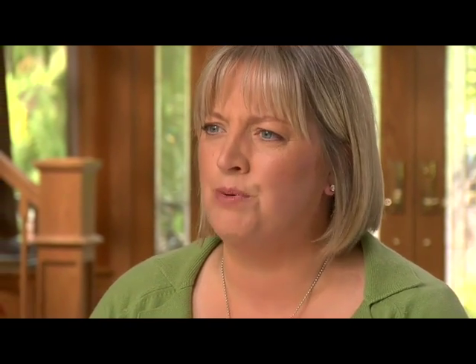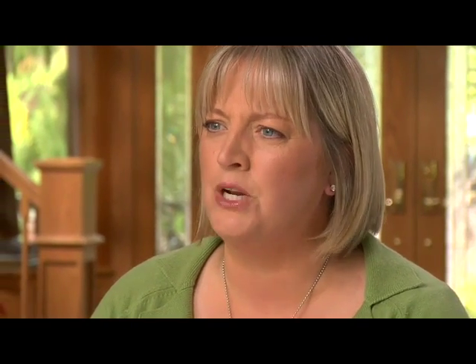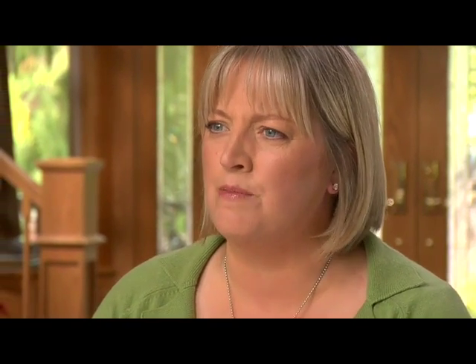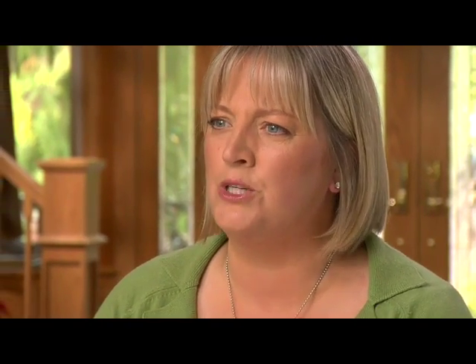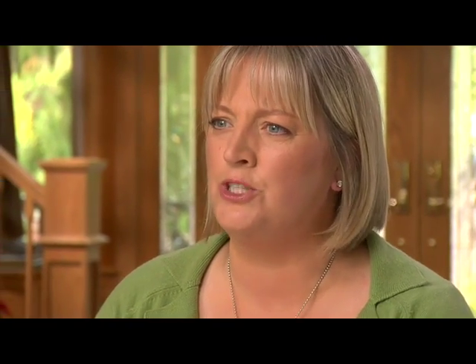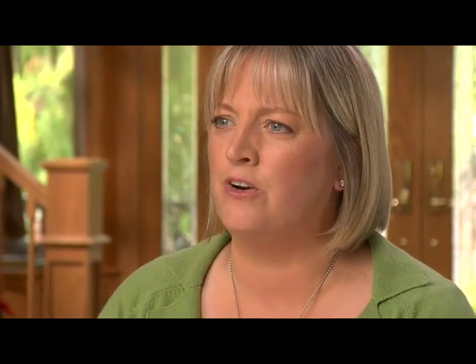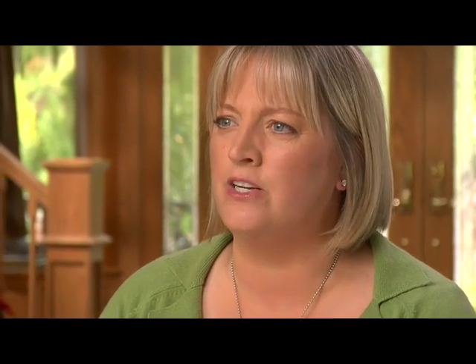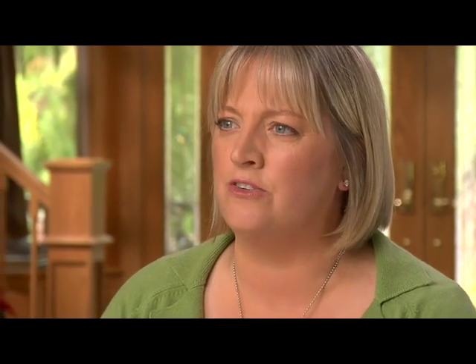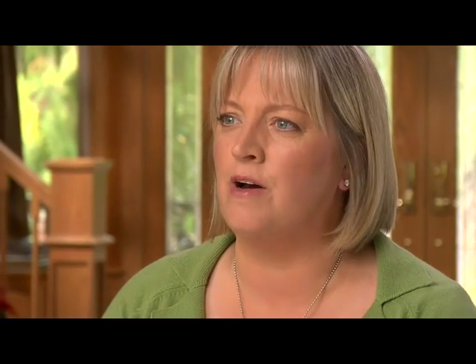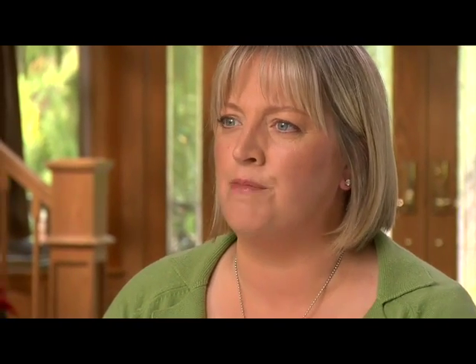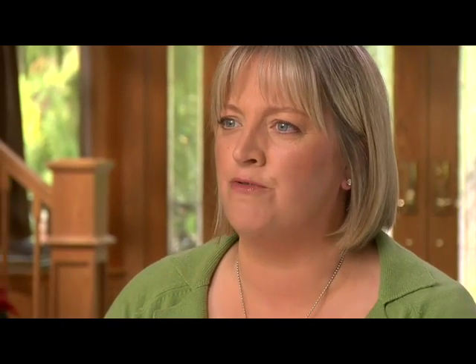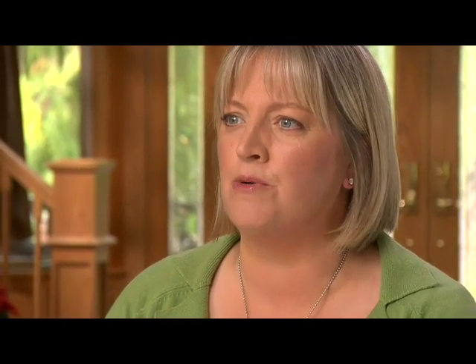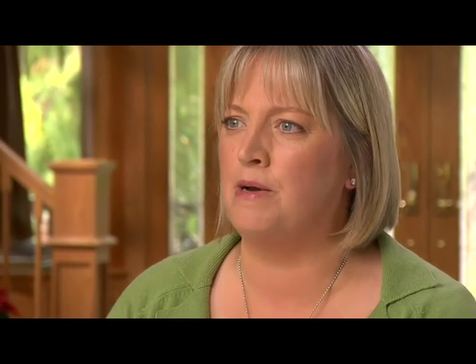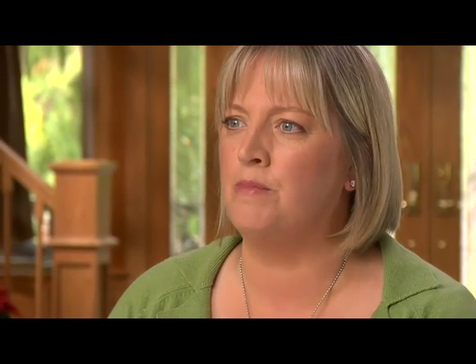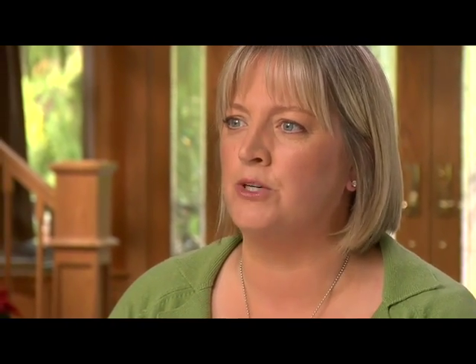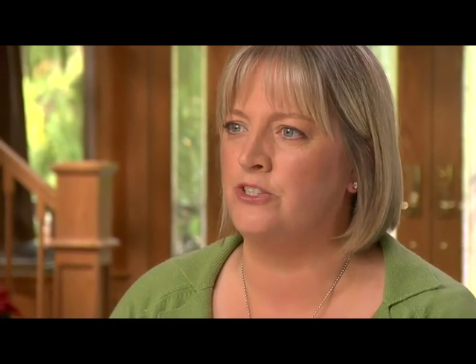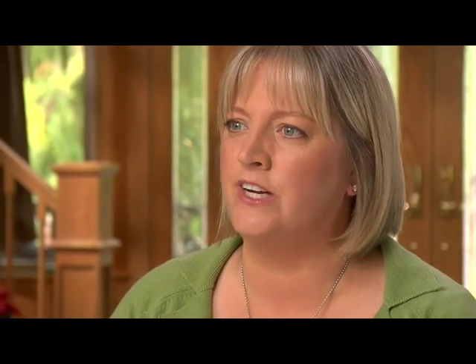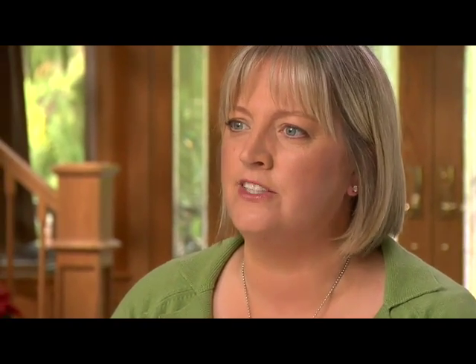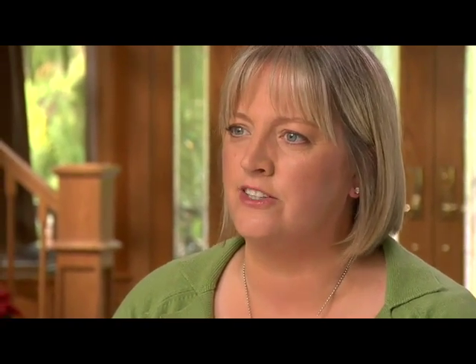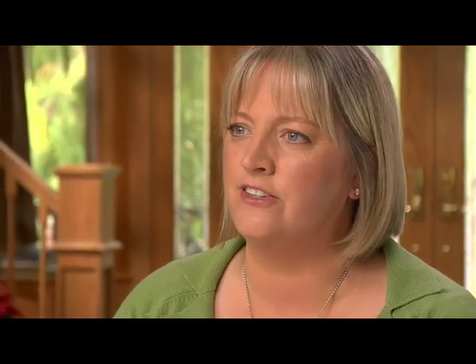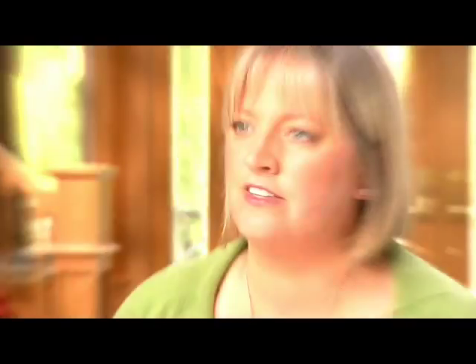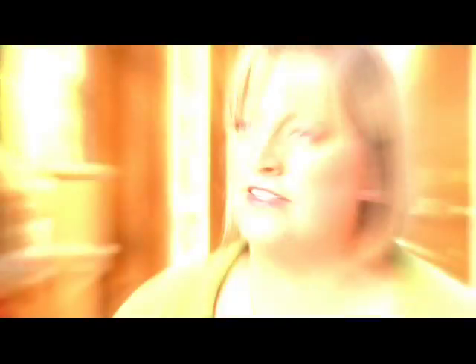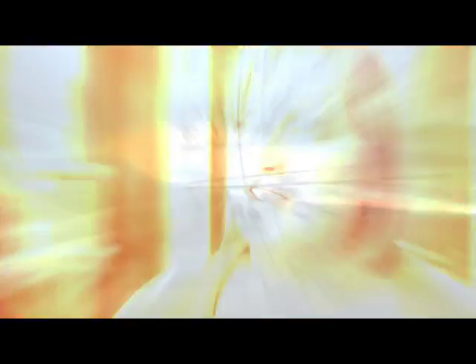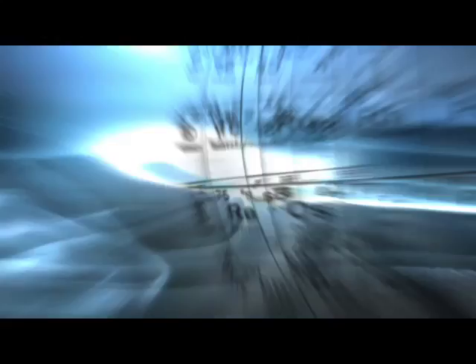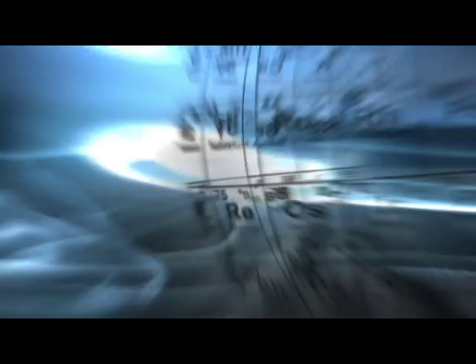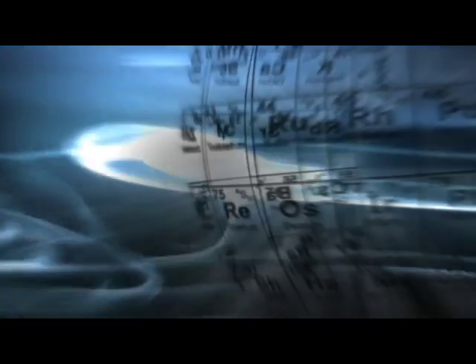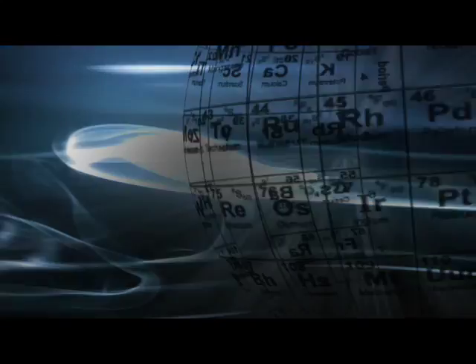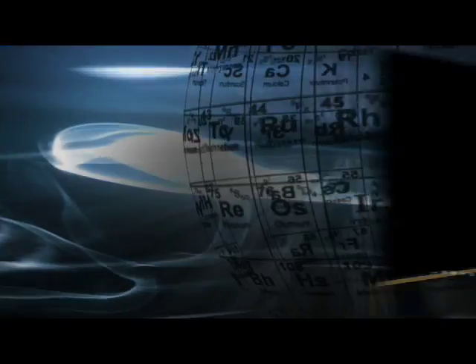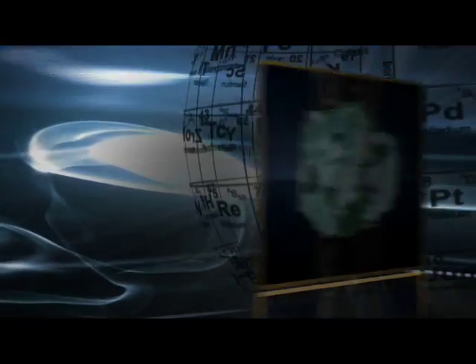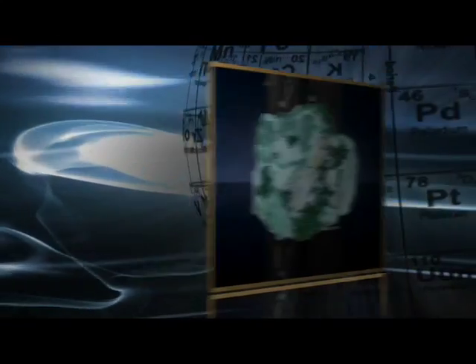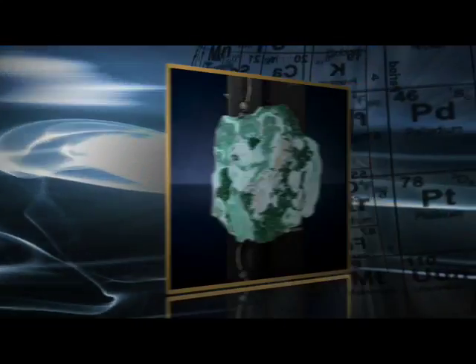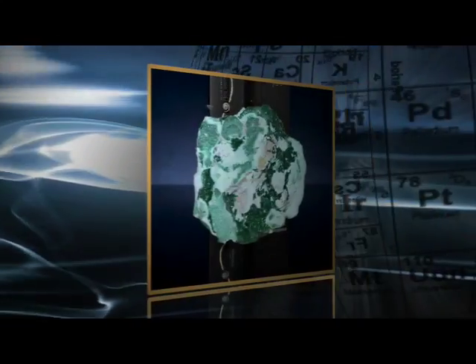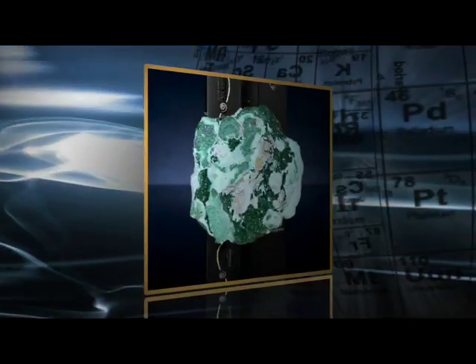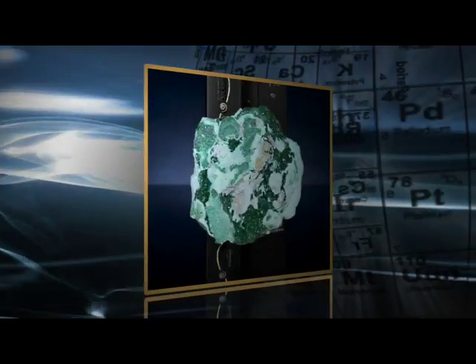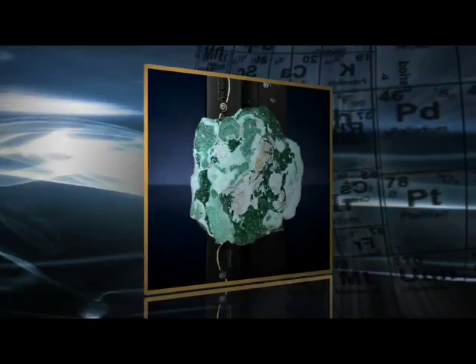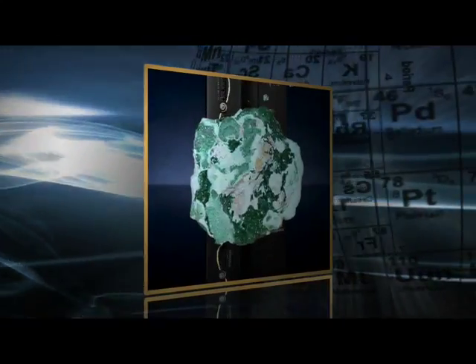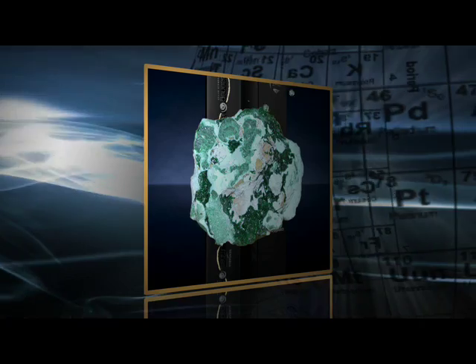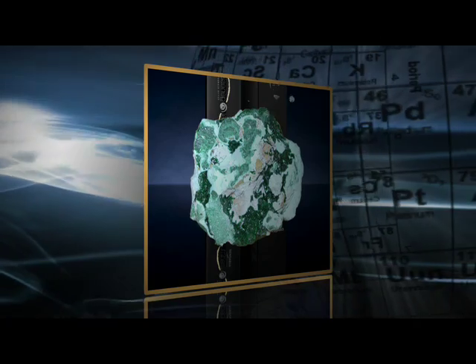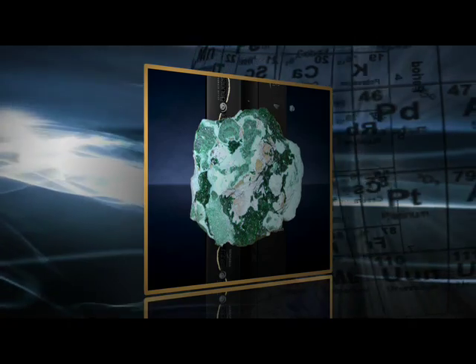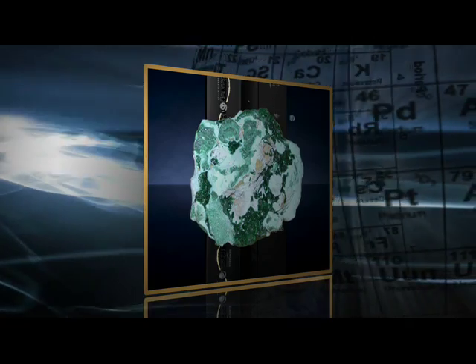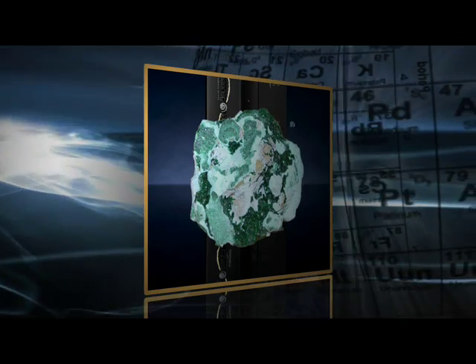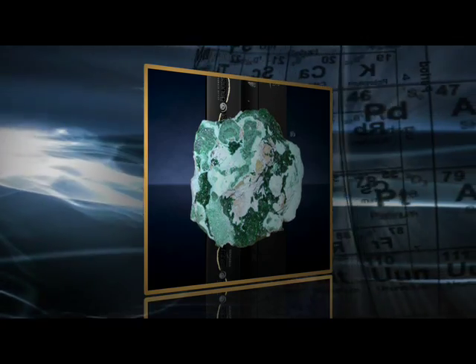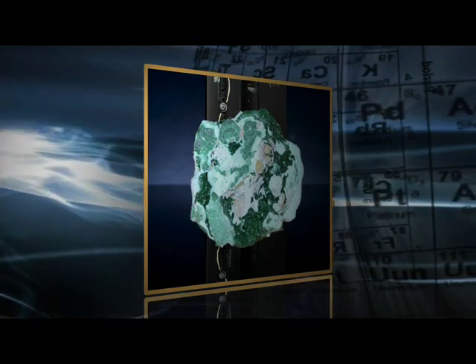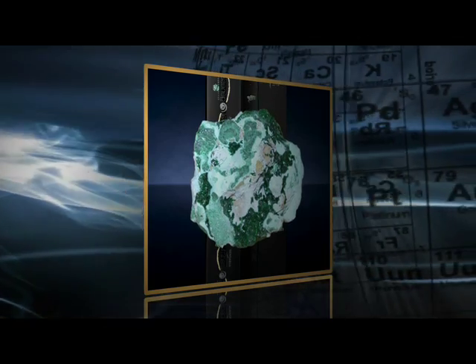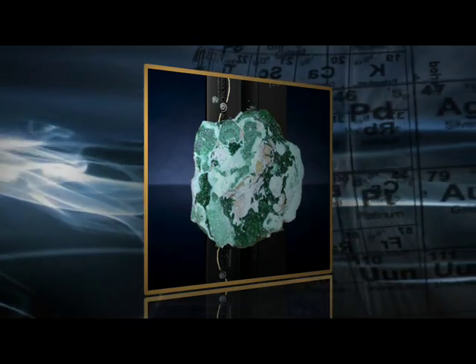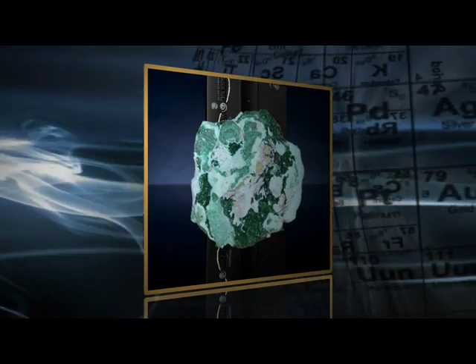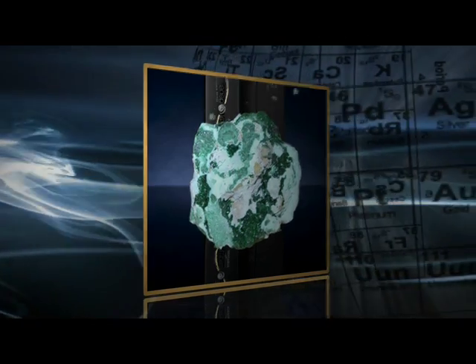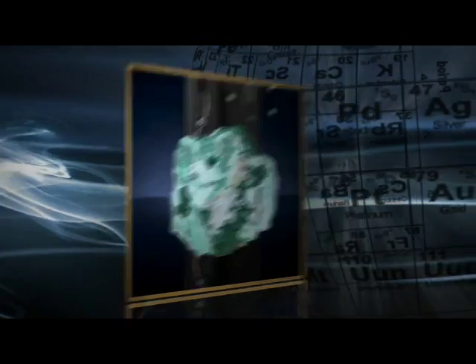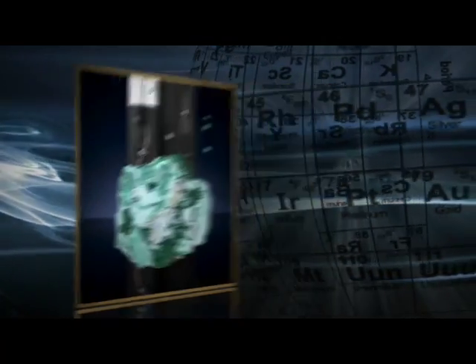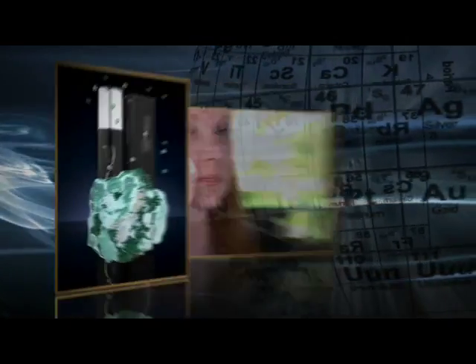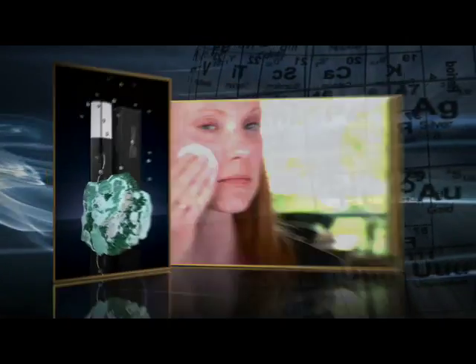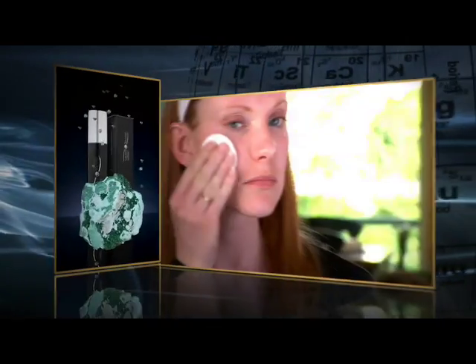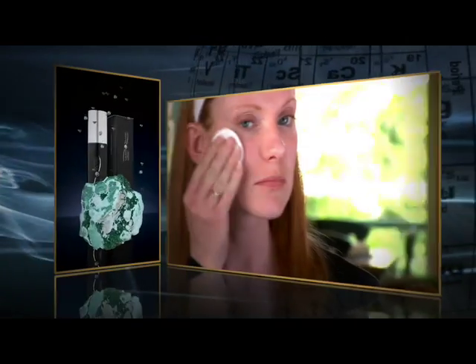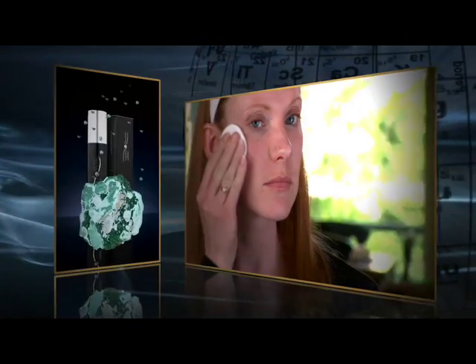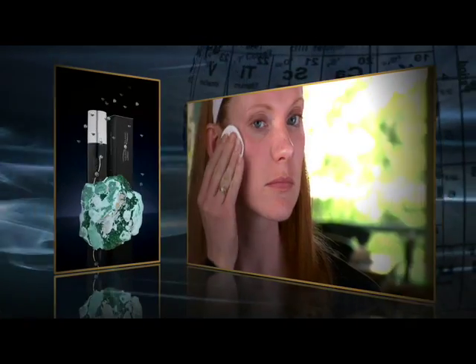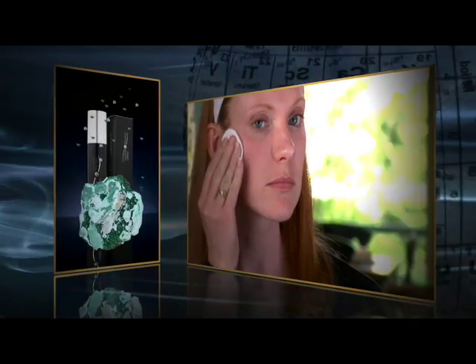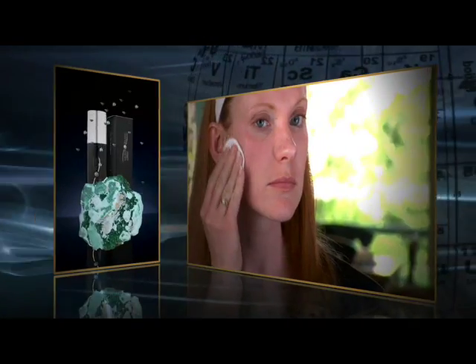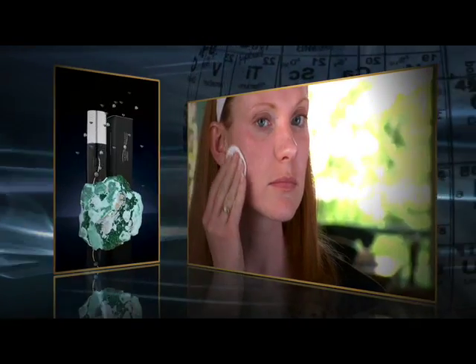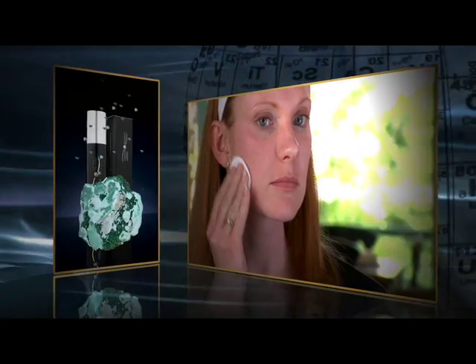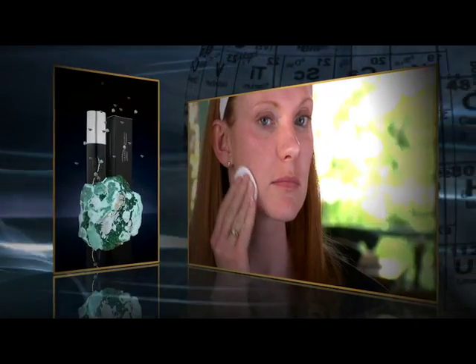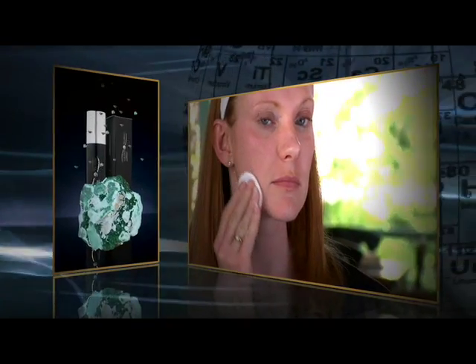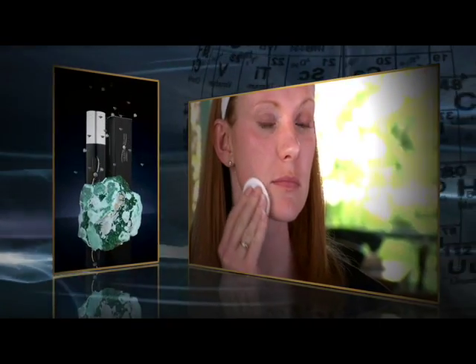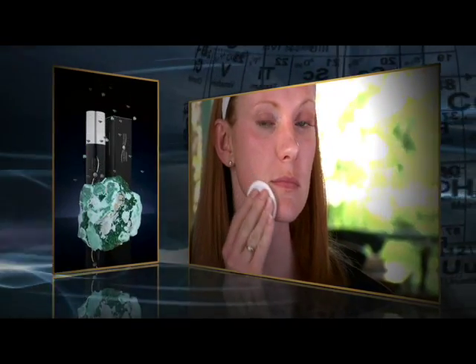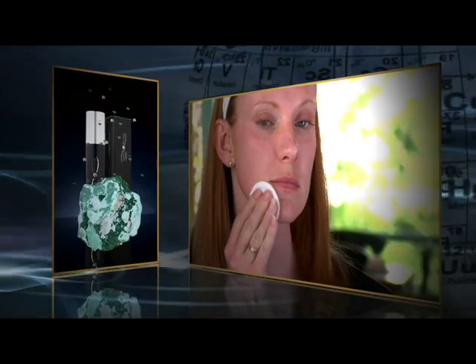Step two: Mineral Genesis Pure Renewing Conditioning Mist. I loved how hydrating it felt — it almost felt like I was putting a moisturizer on before my moisturizer. Malachite is the active element in Sensaria's Mineral Genesis Pure conditioning mist.